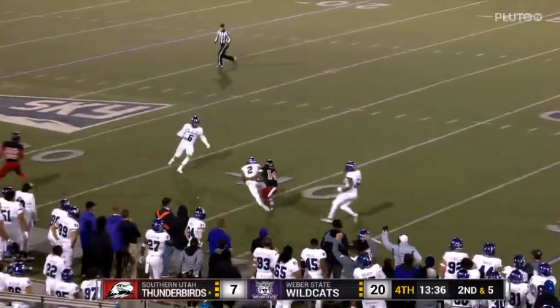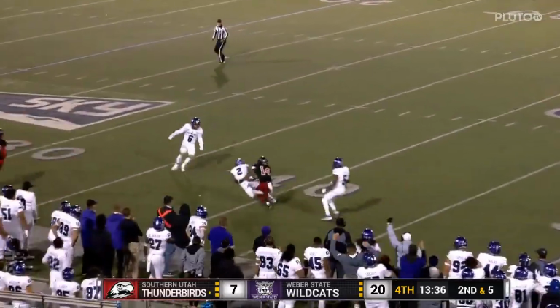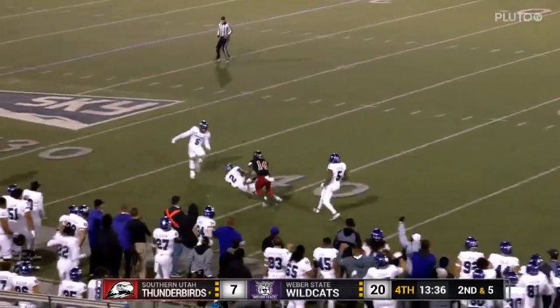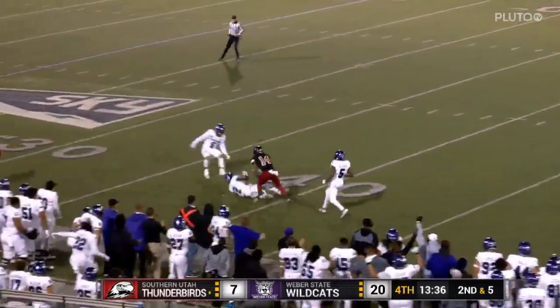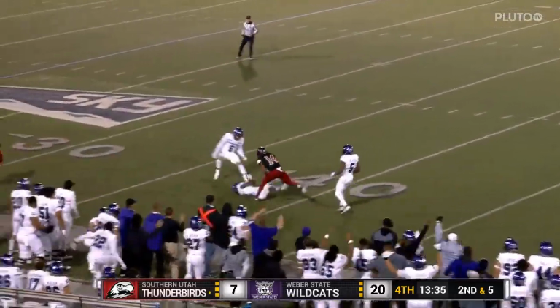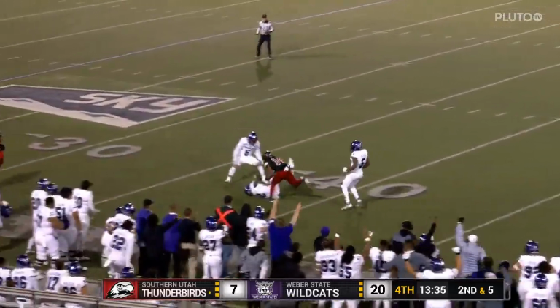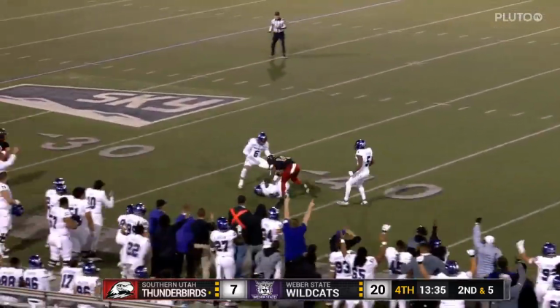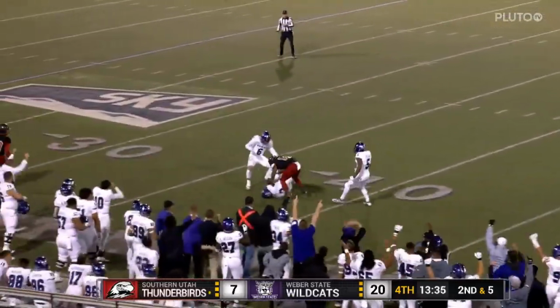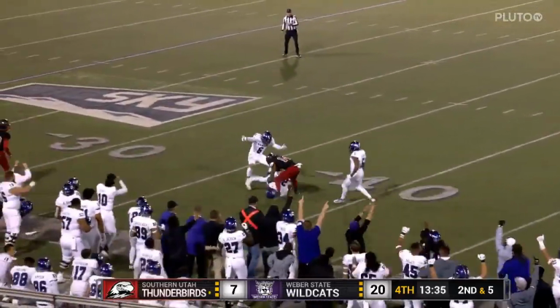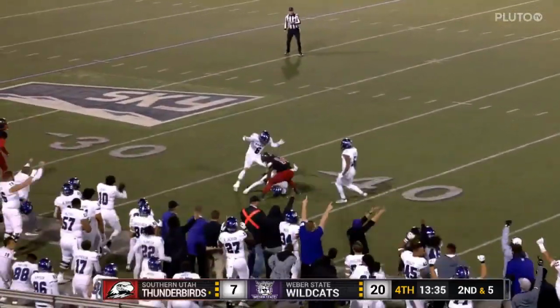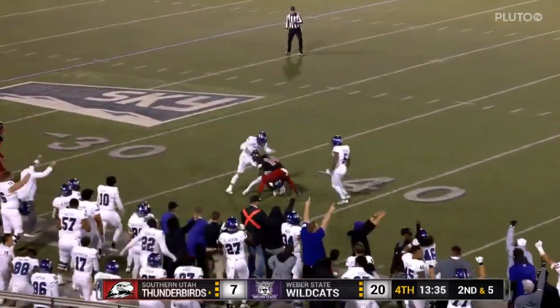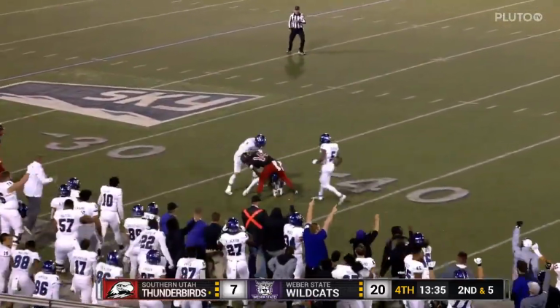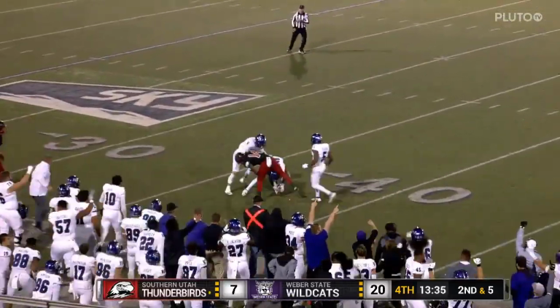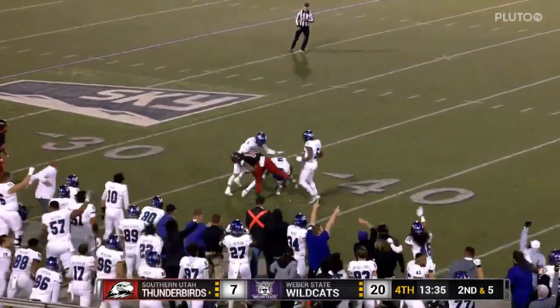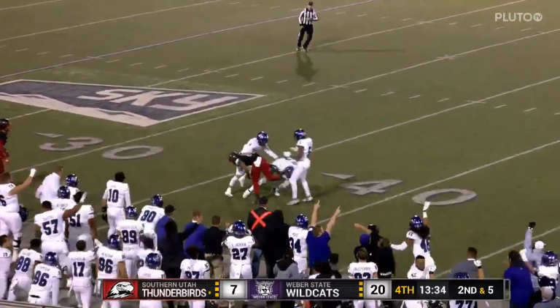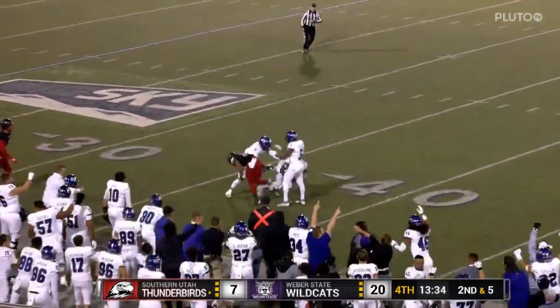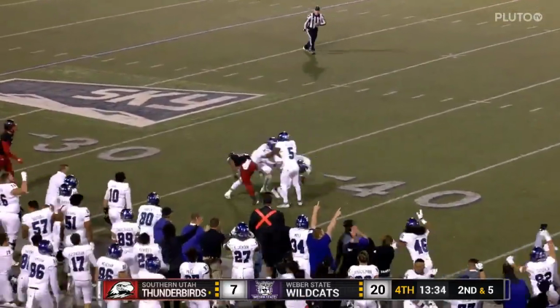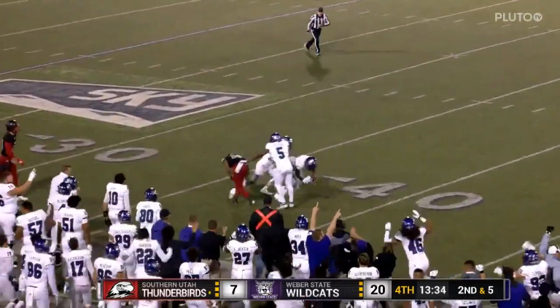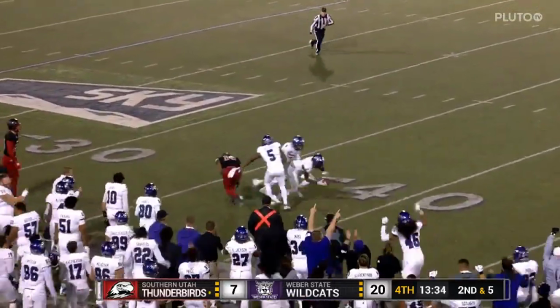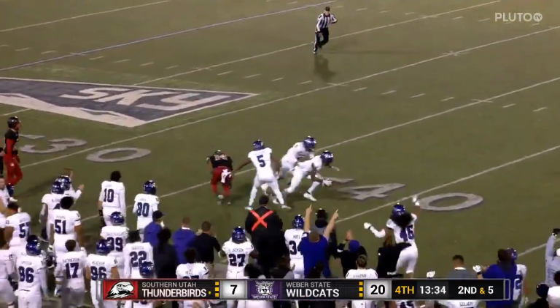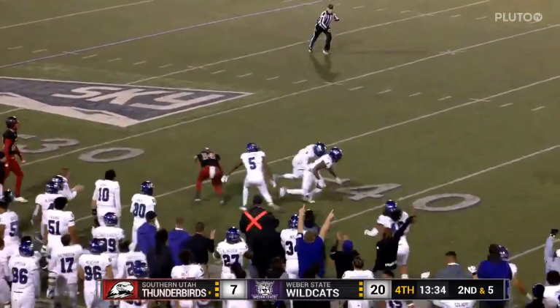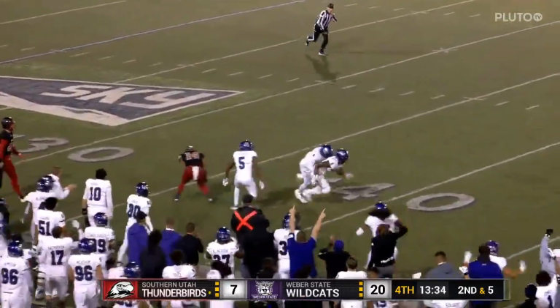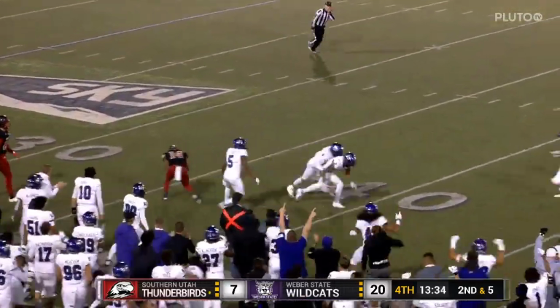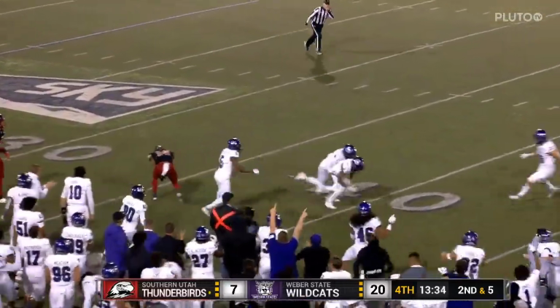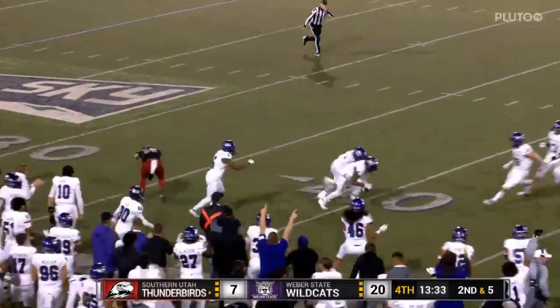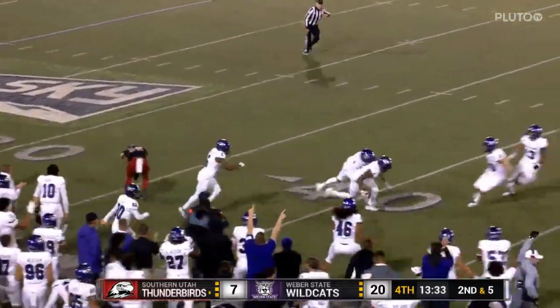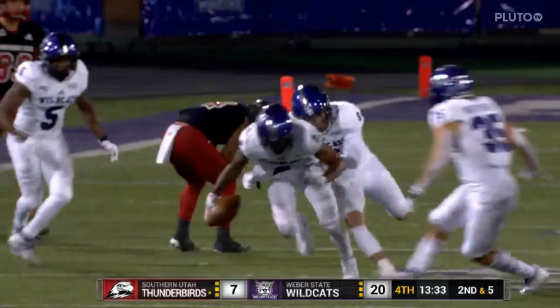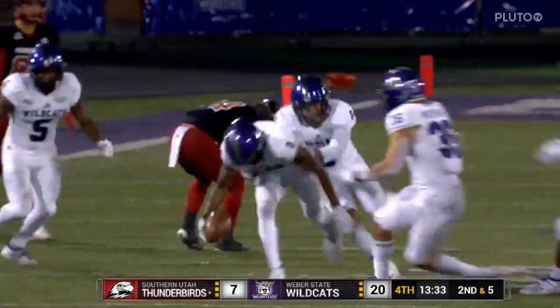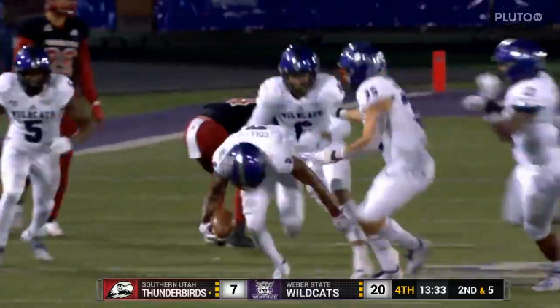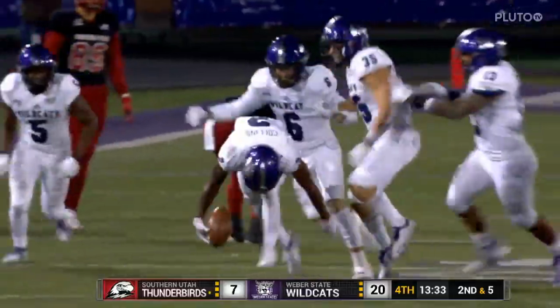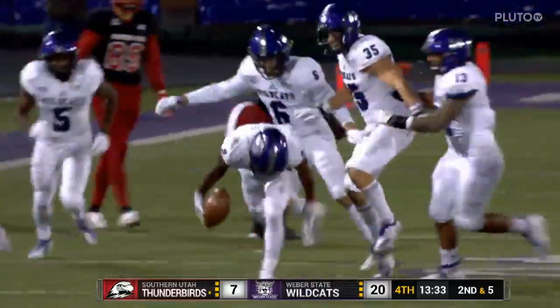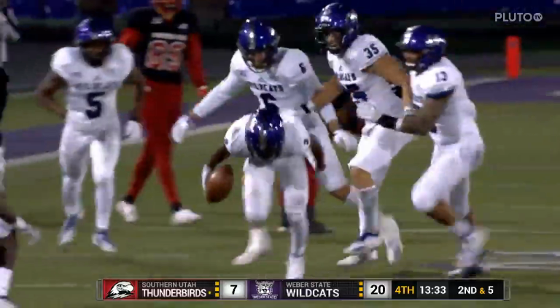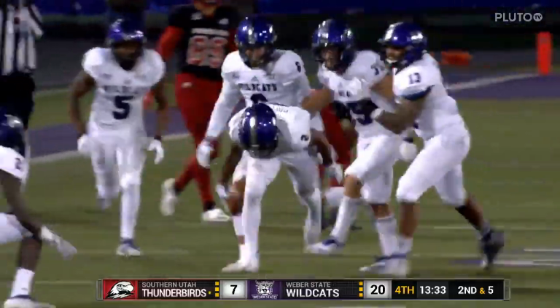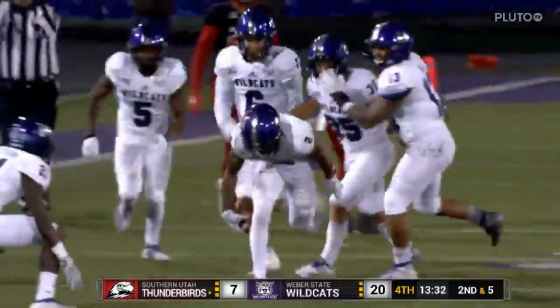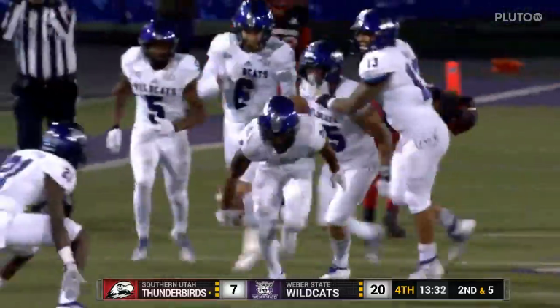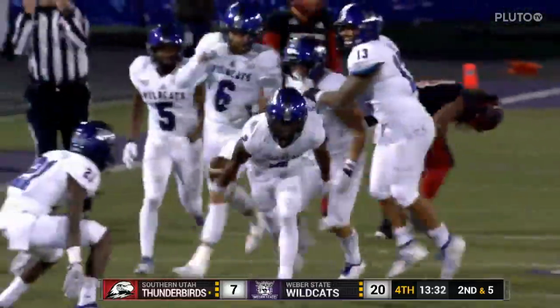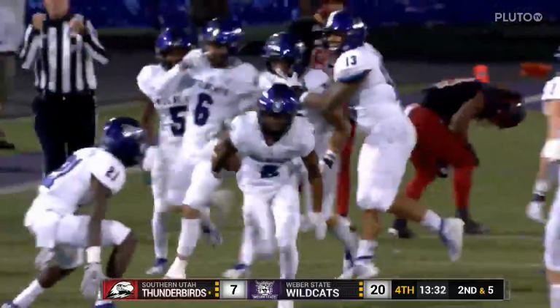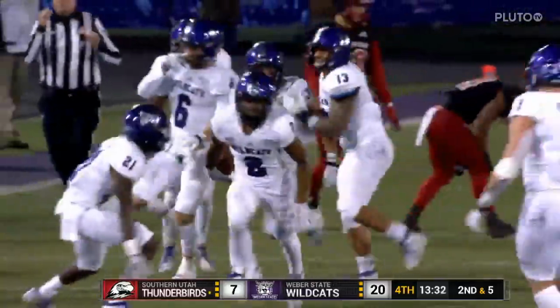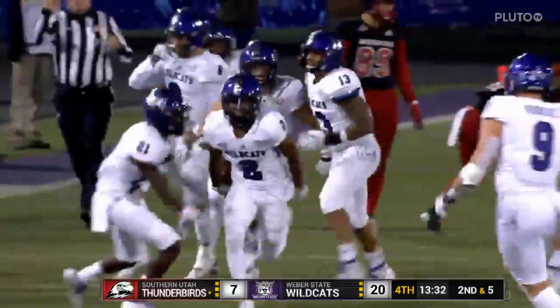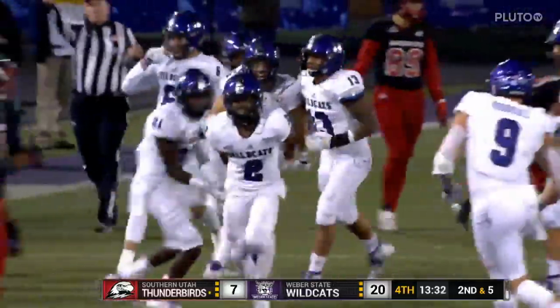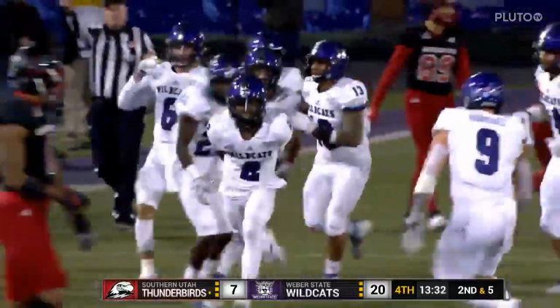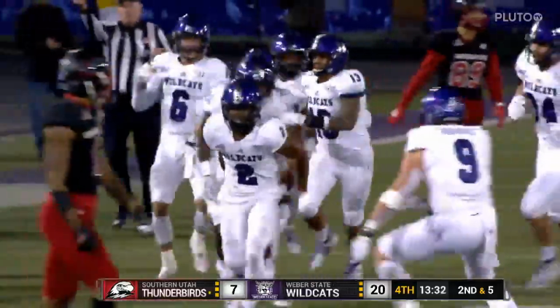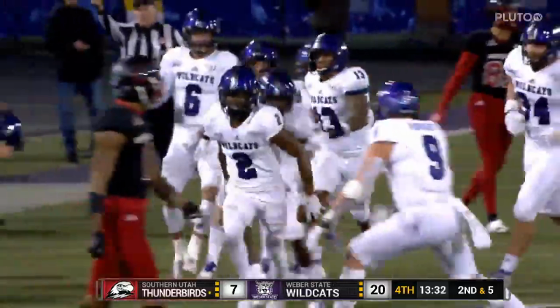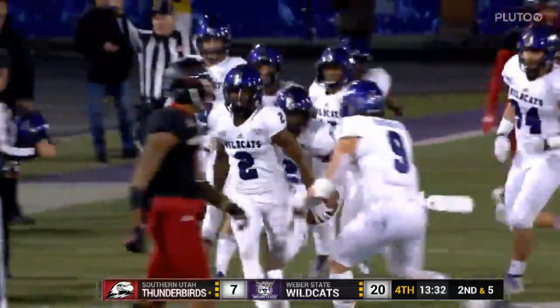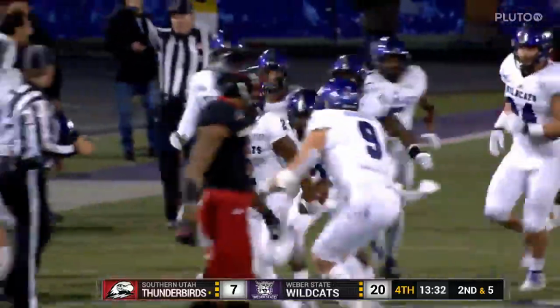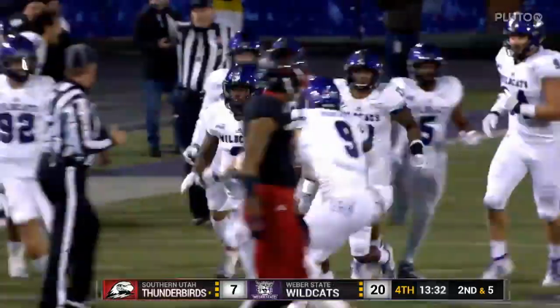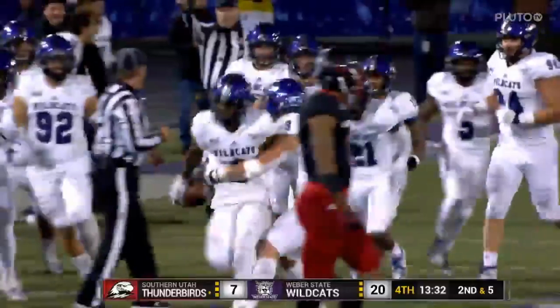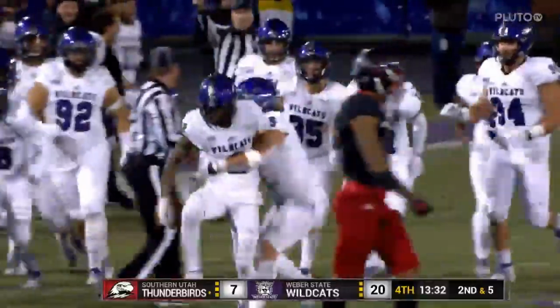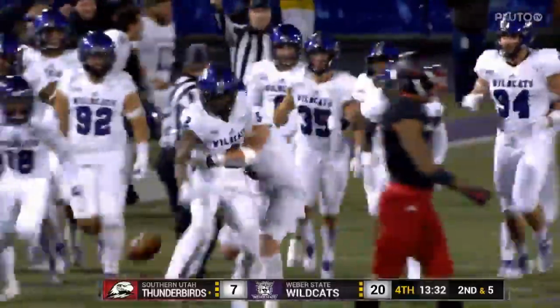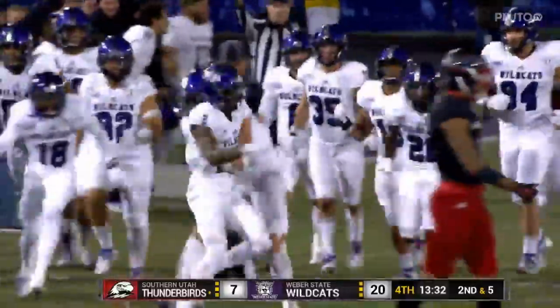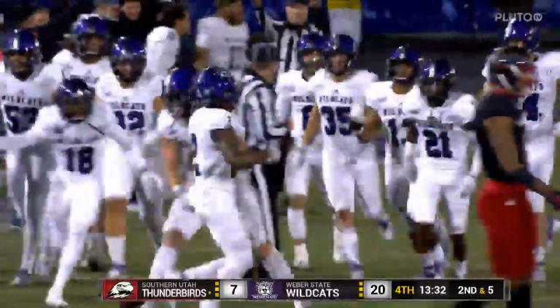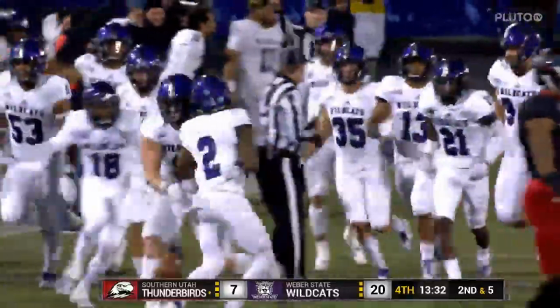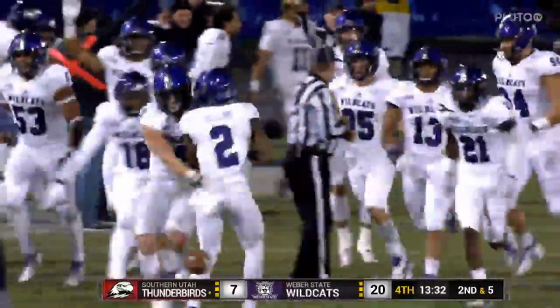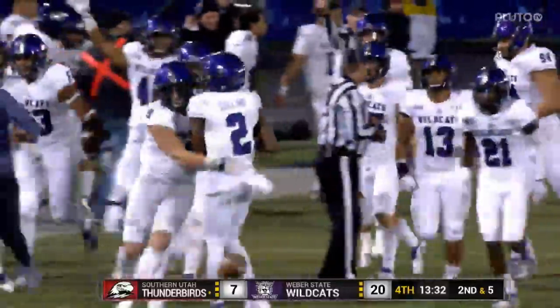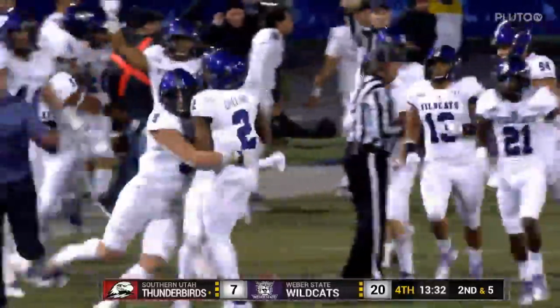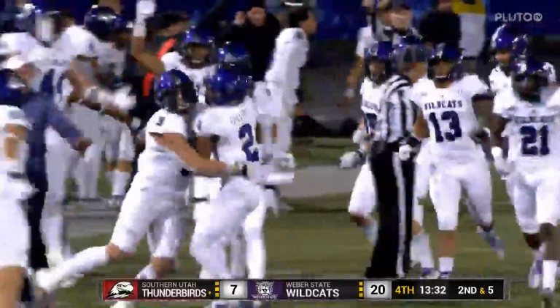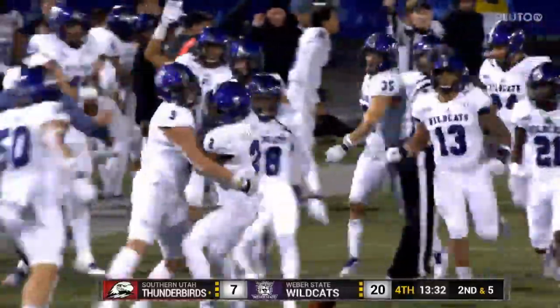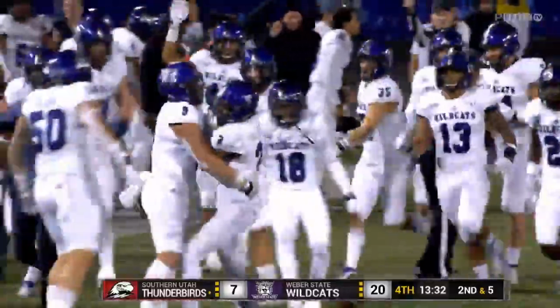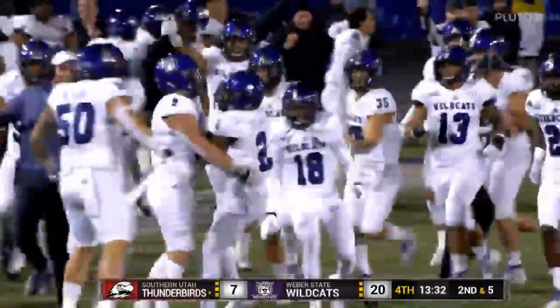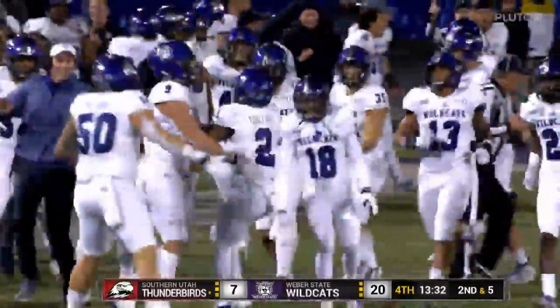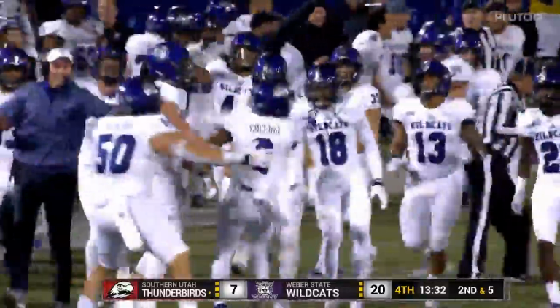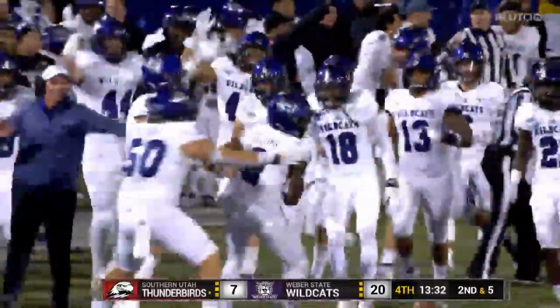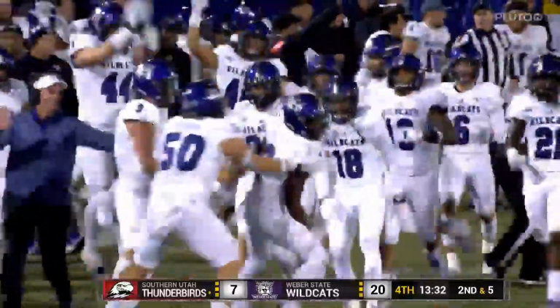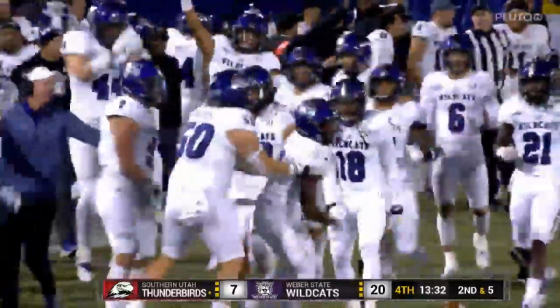Helbig — intercepted! Boy, he threw that right where he didn't want to.